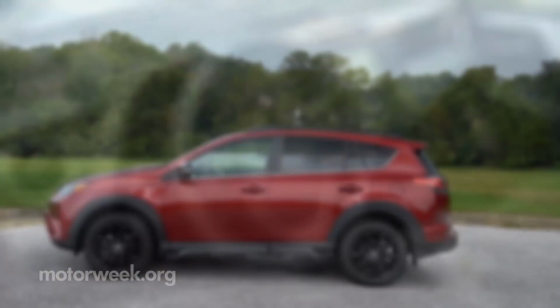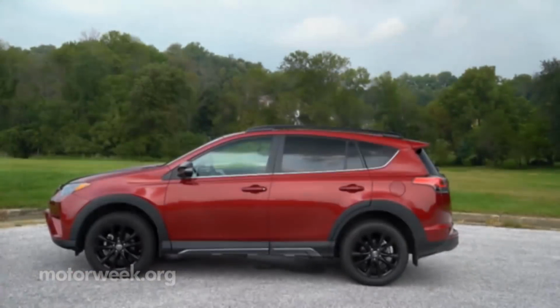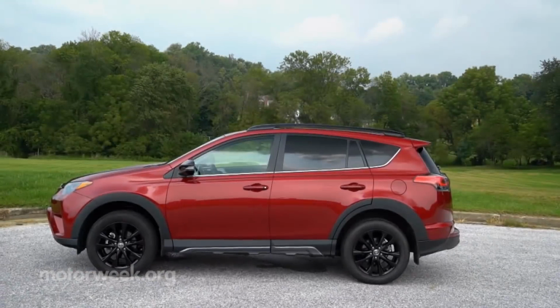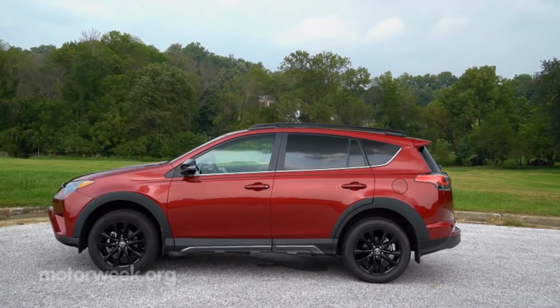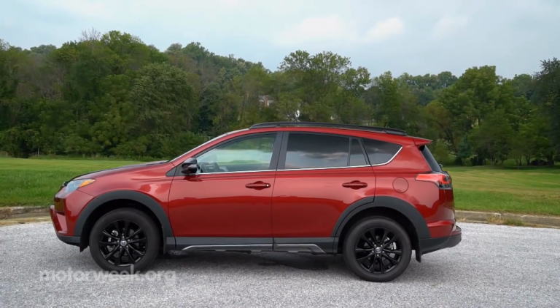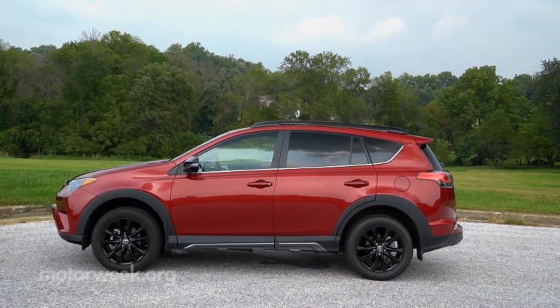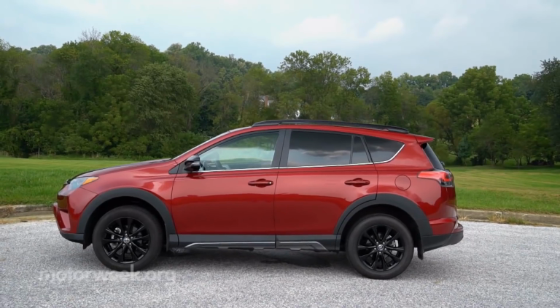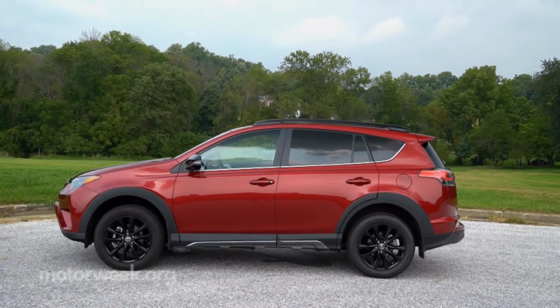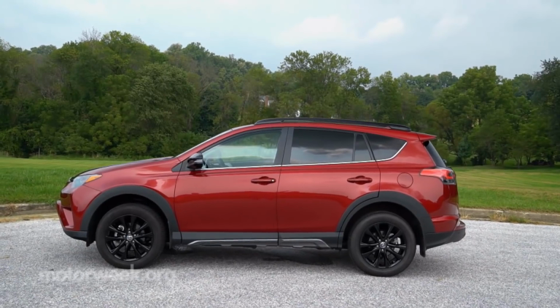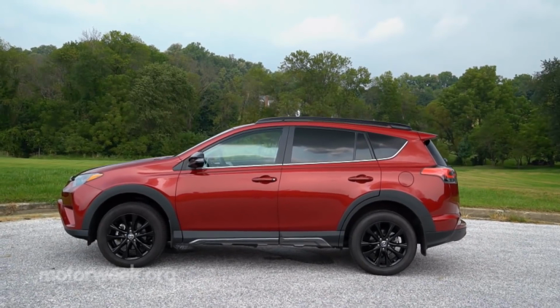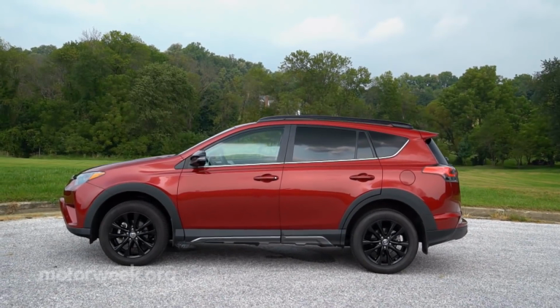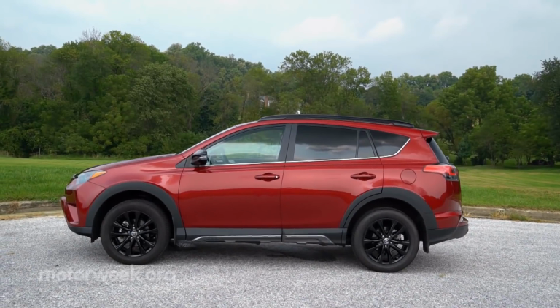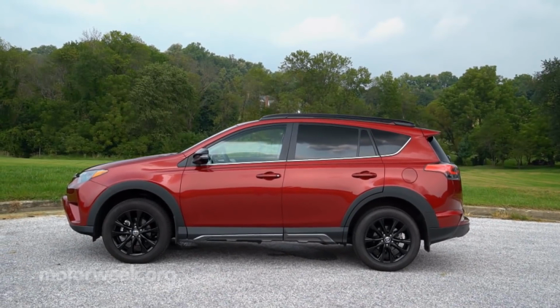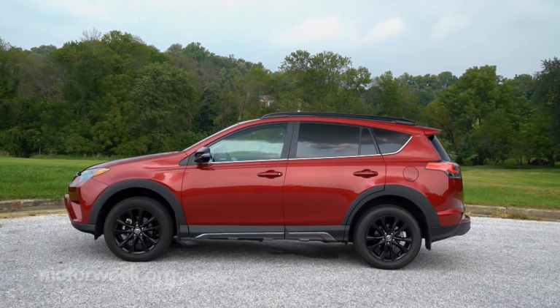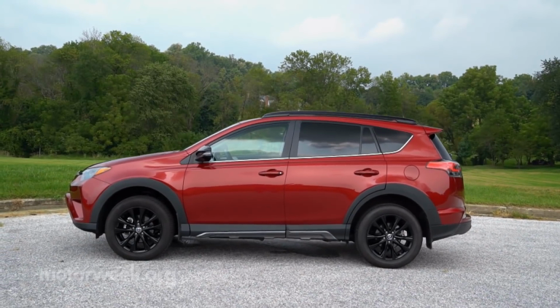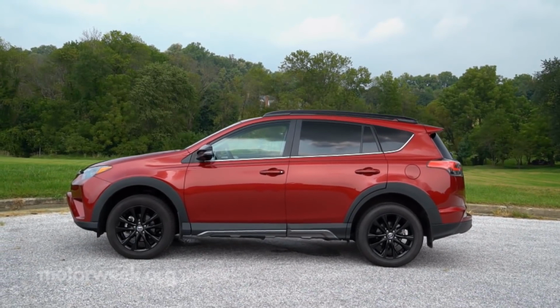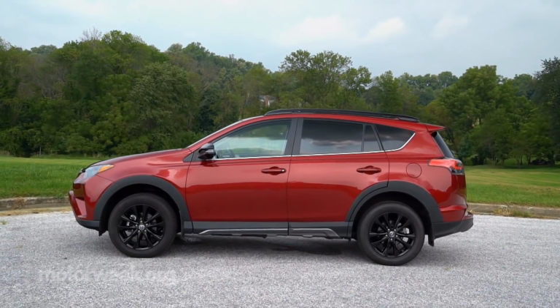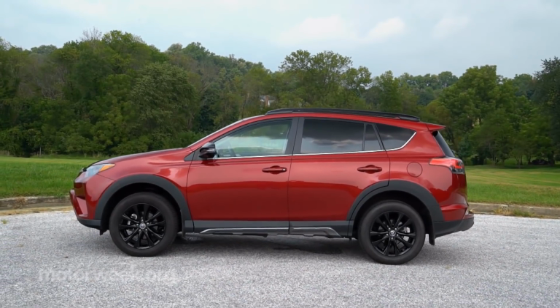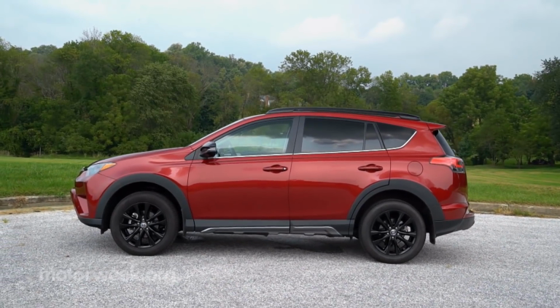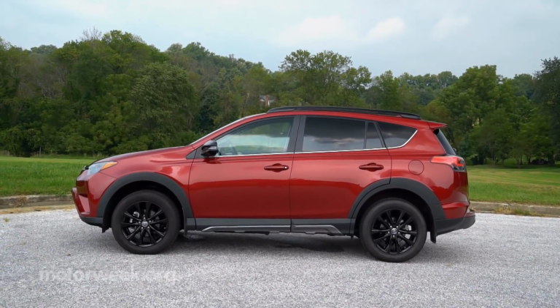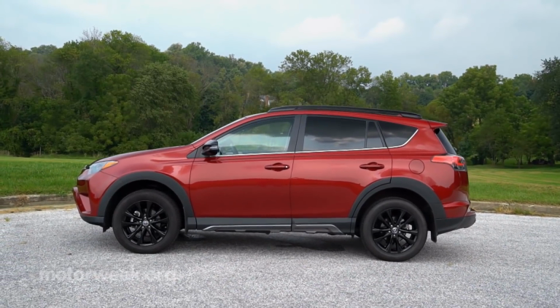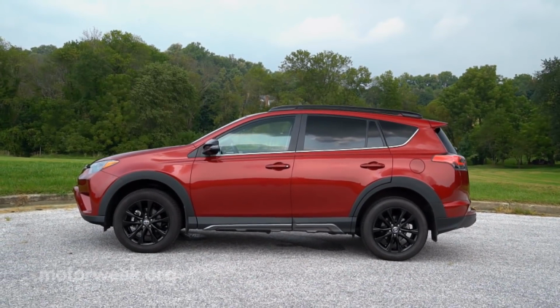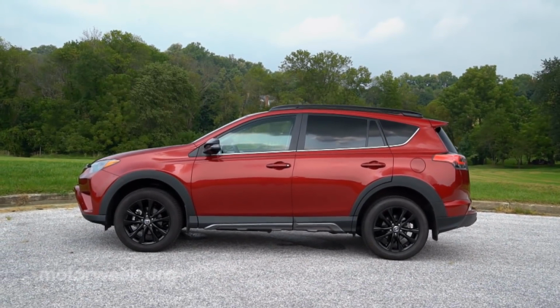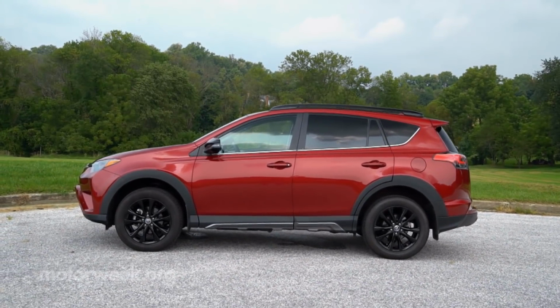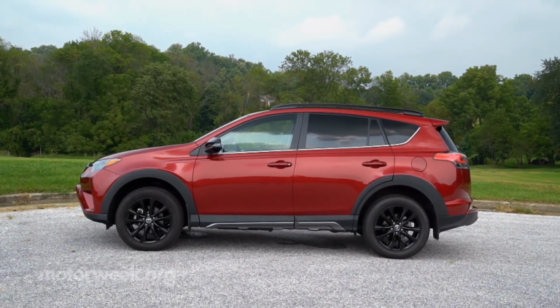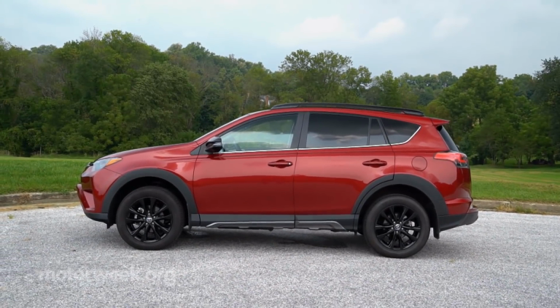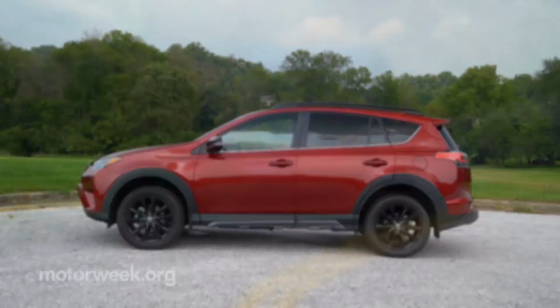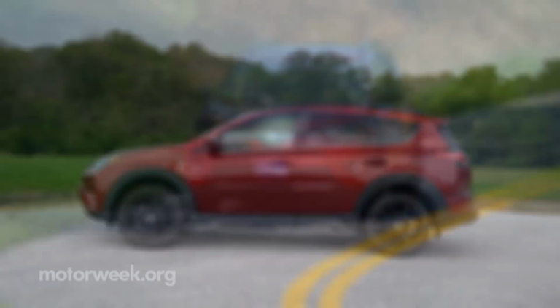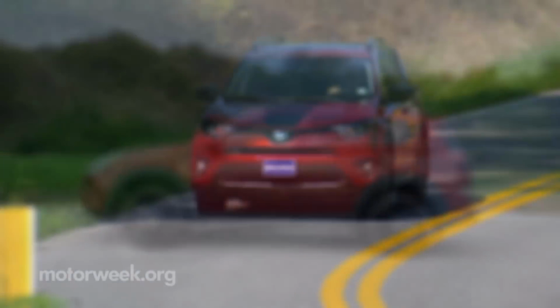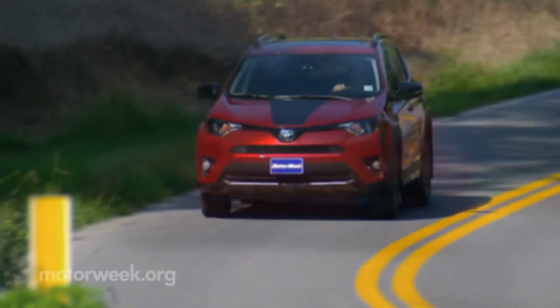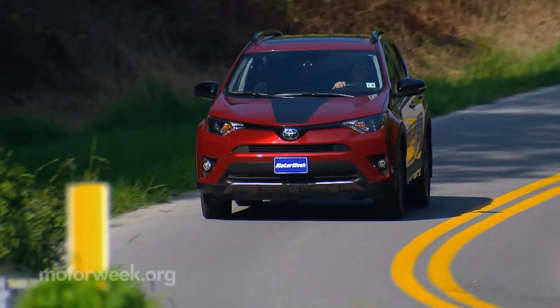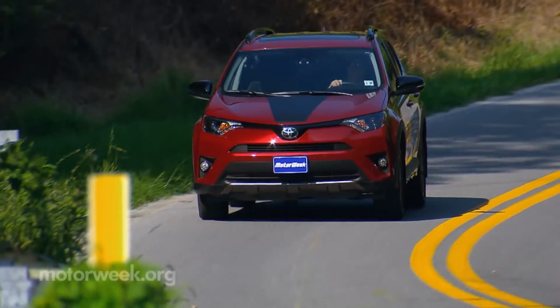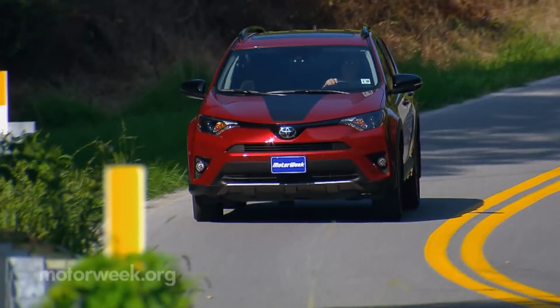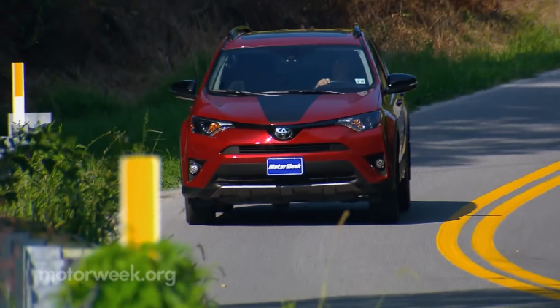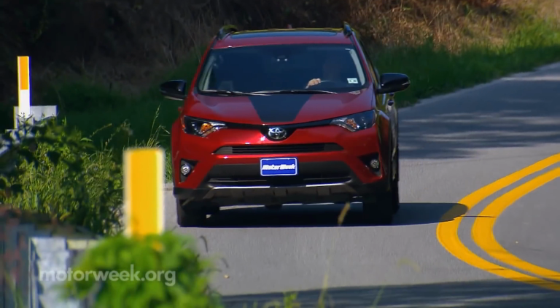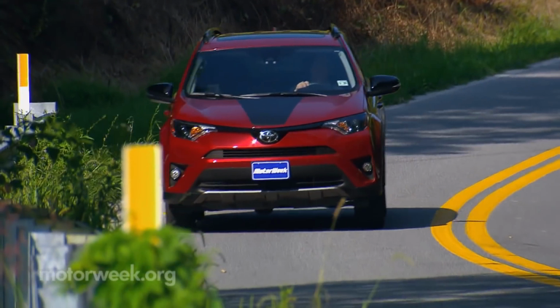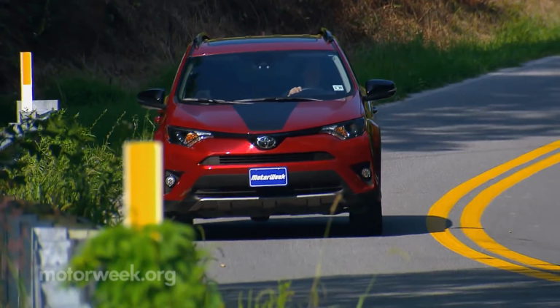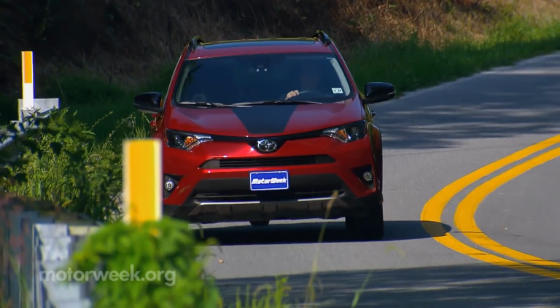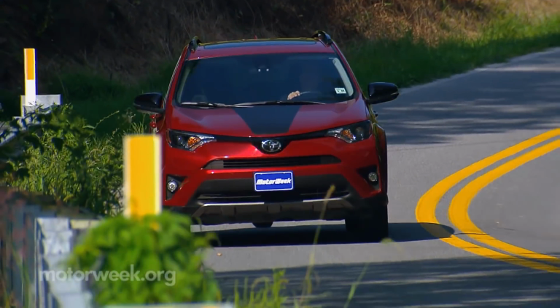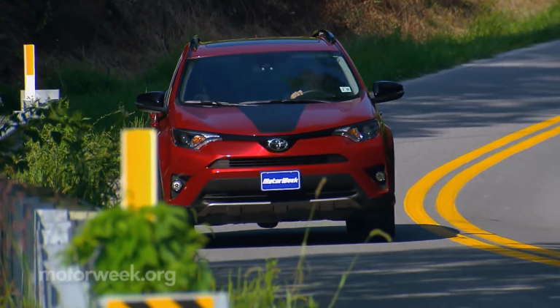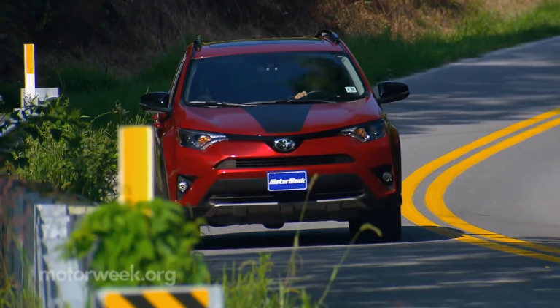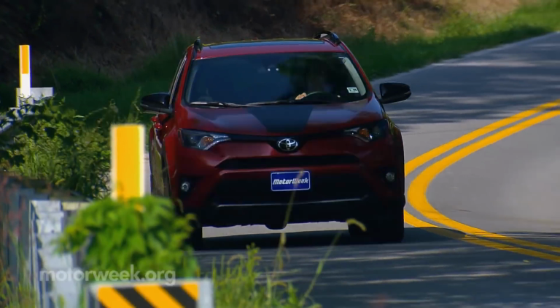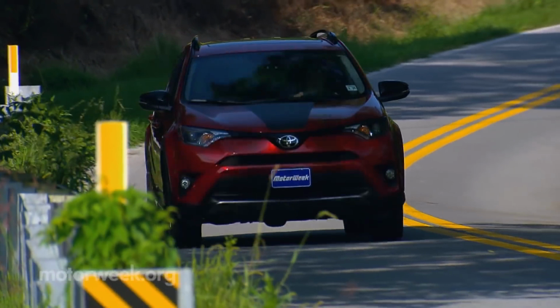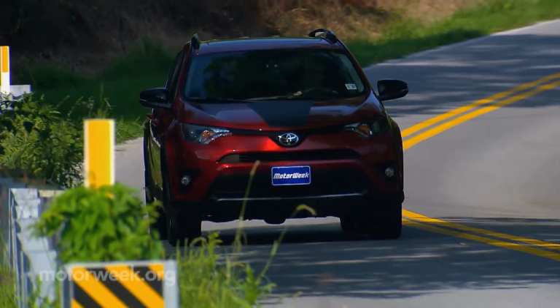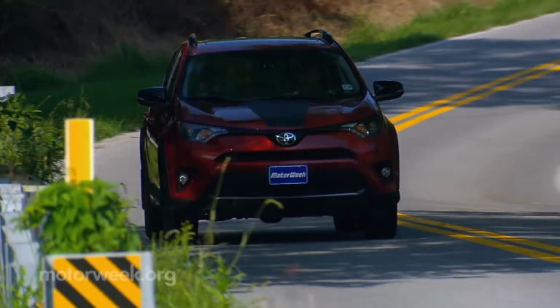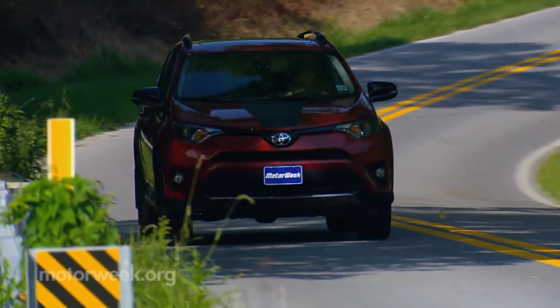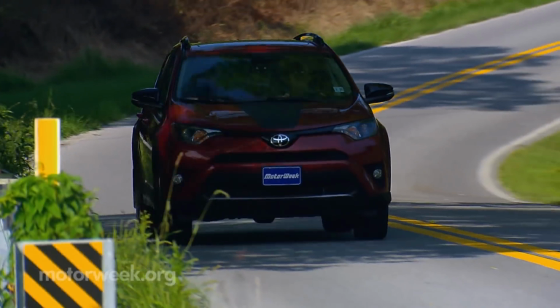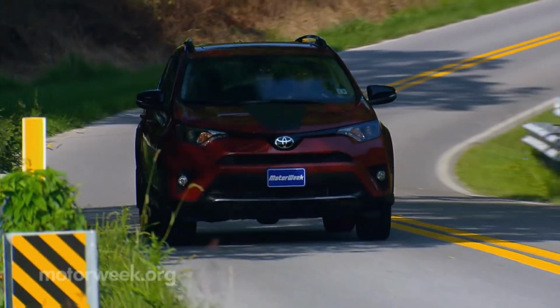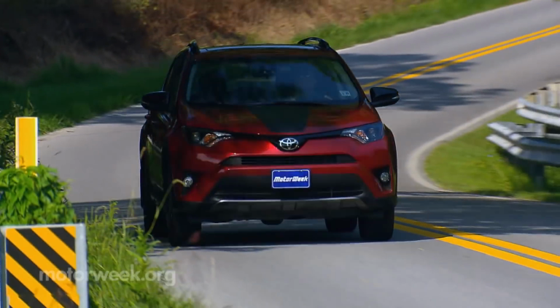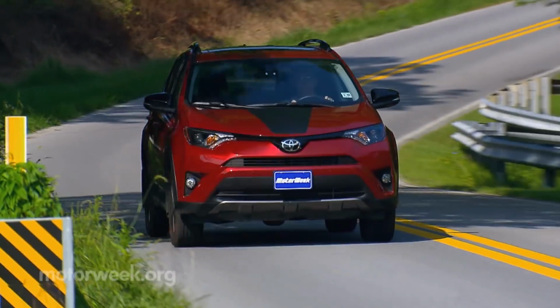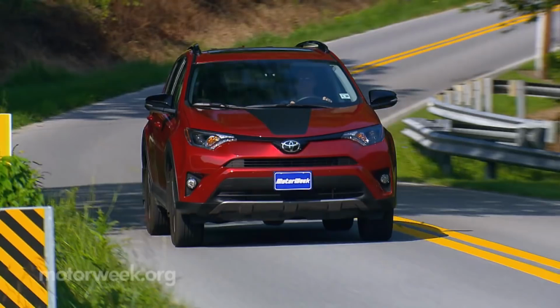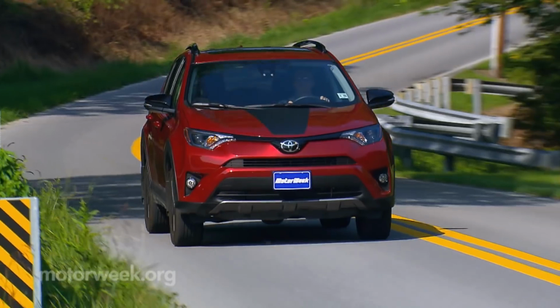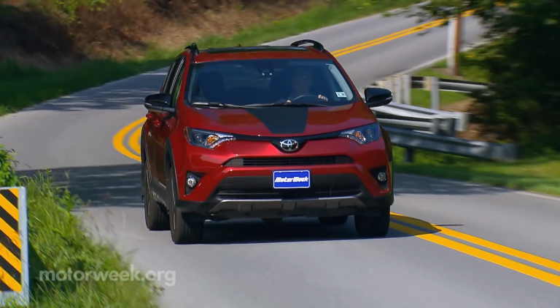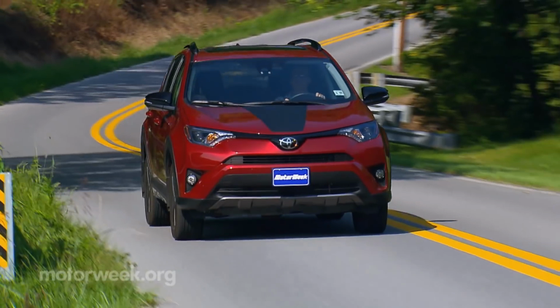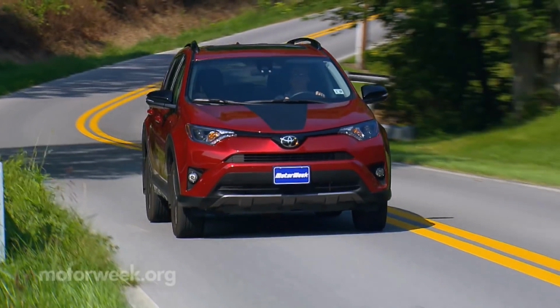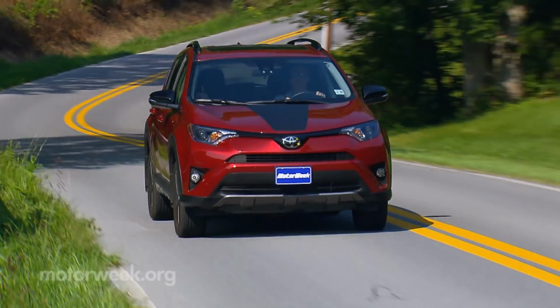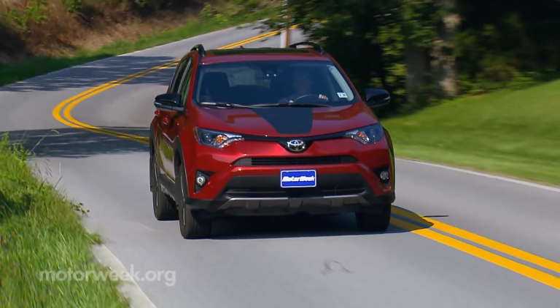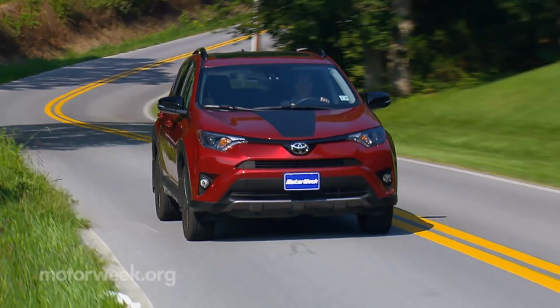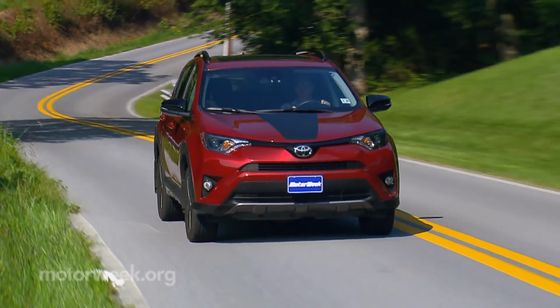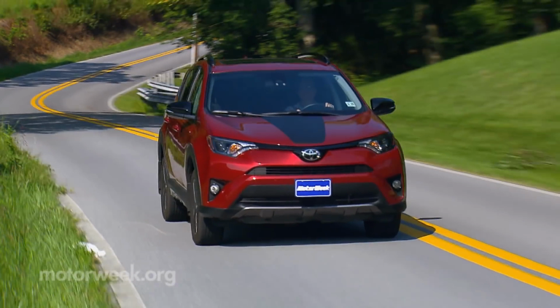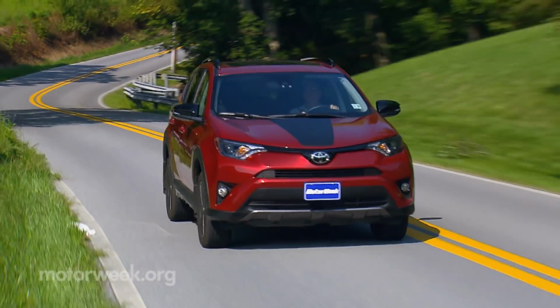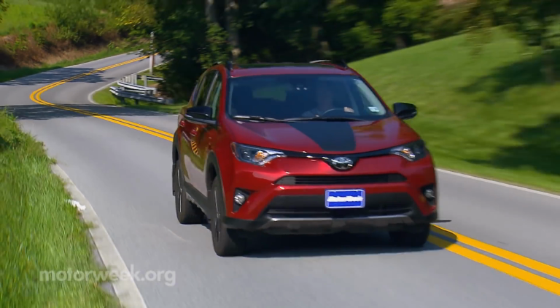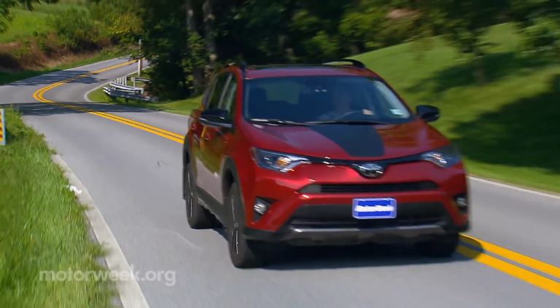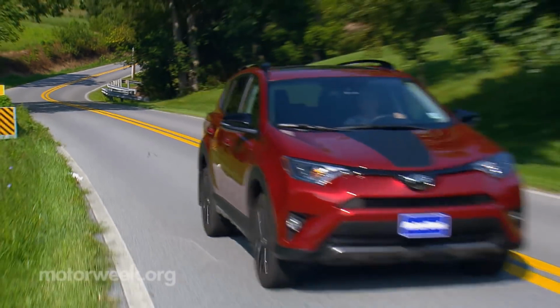Ground clearance is a good 6.5 inches — the same as the SE, but about half an inch higher than other trims.